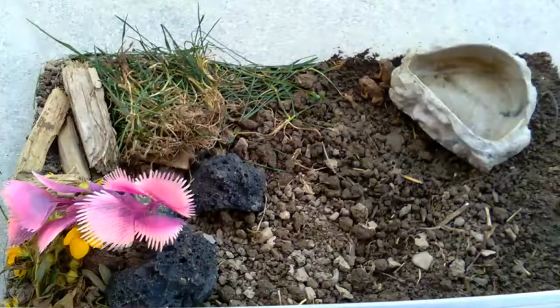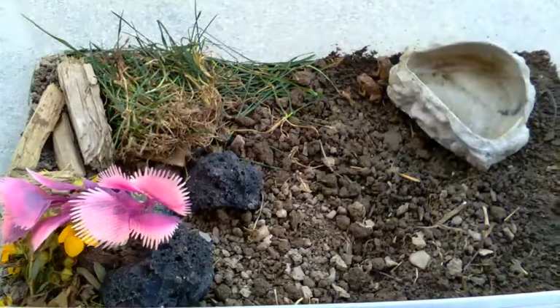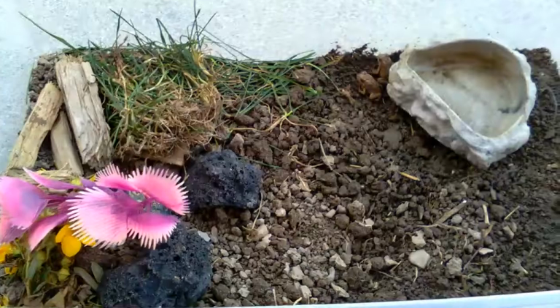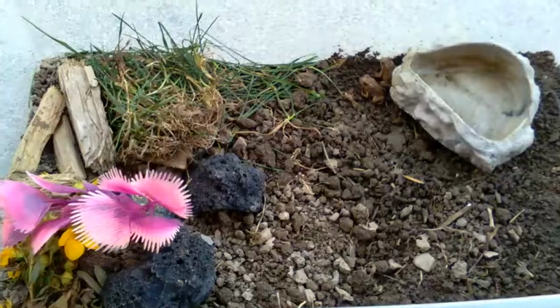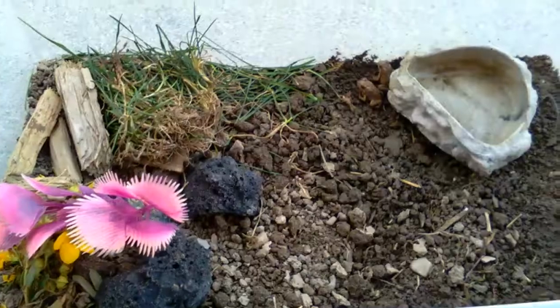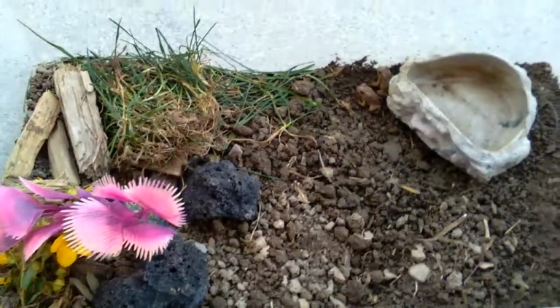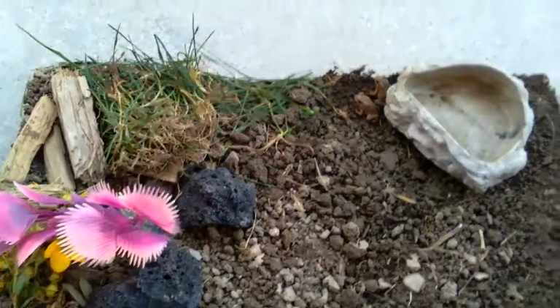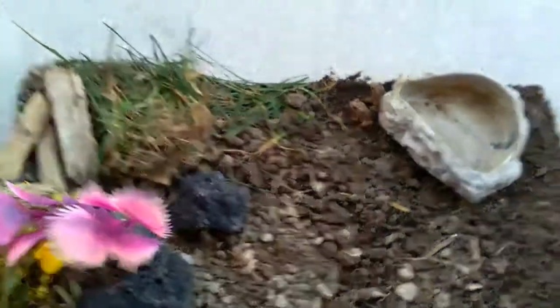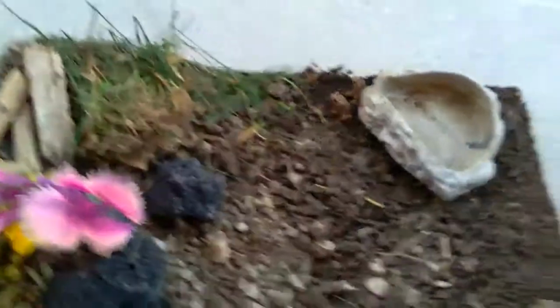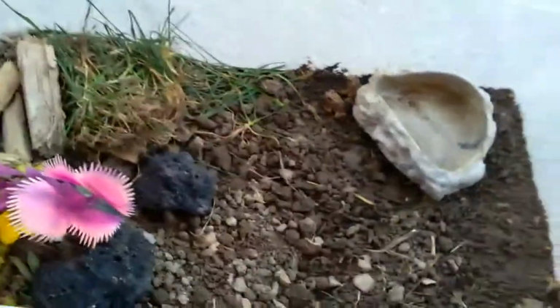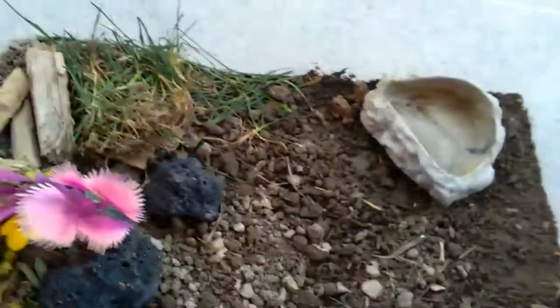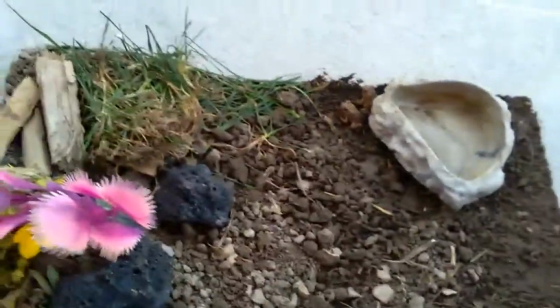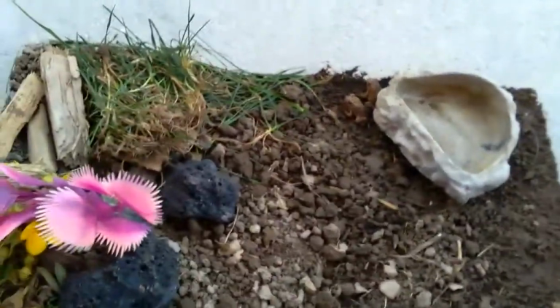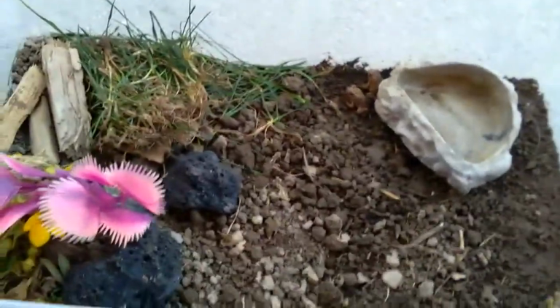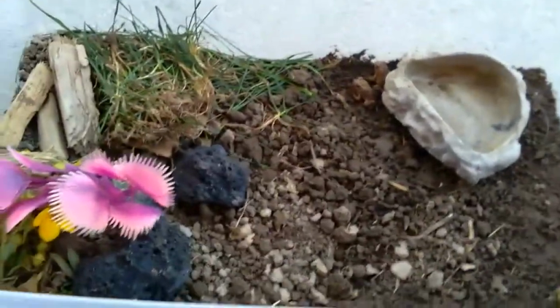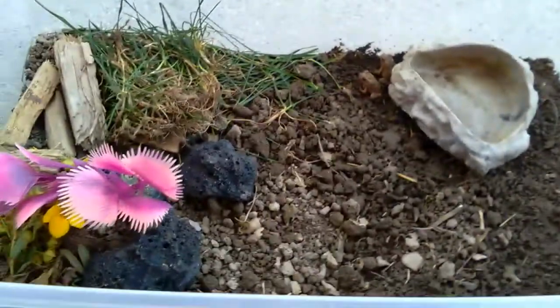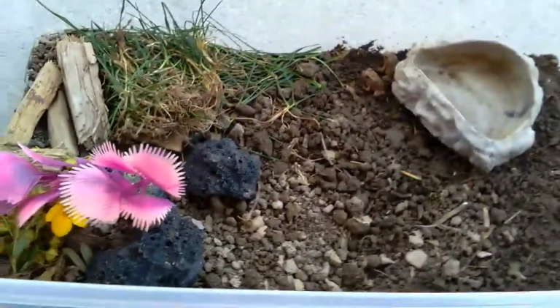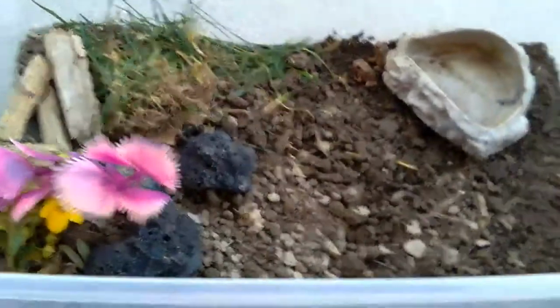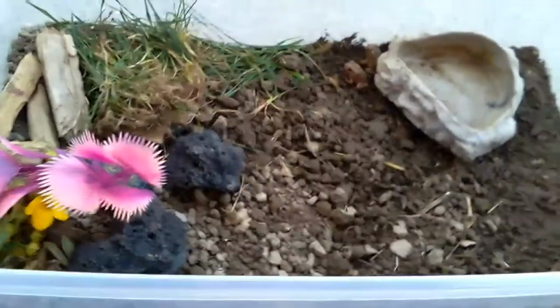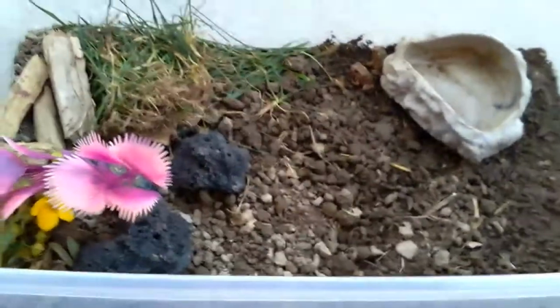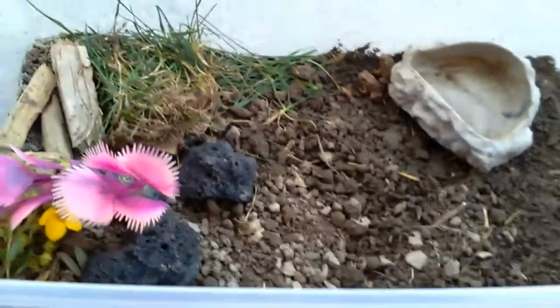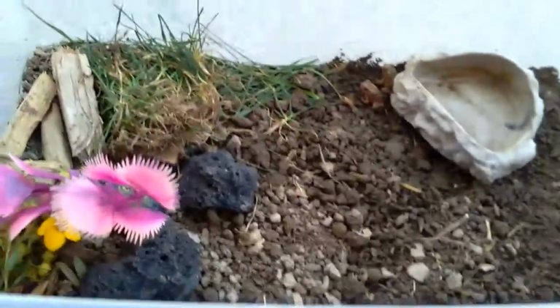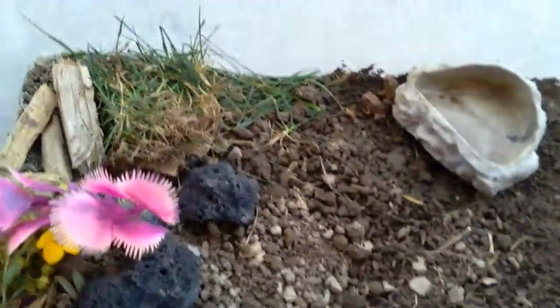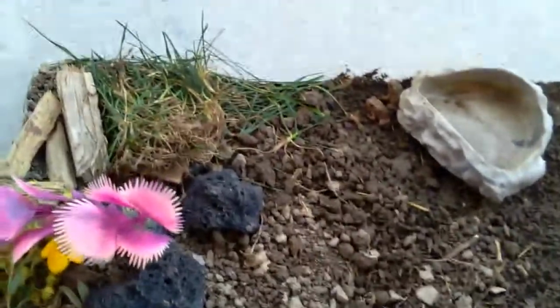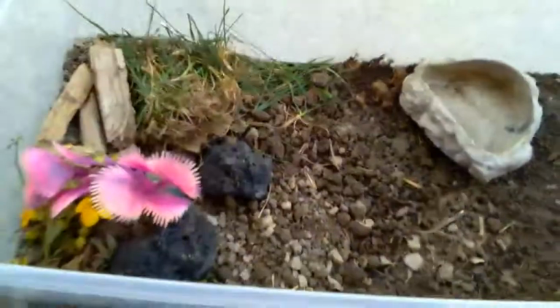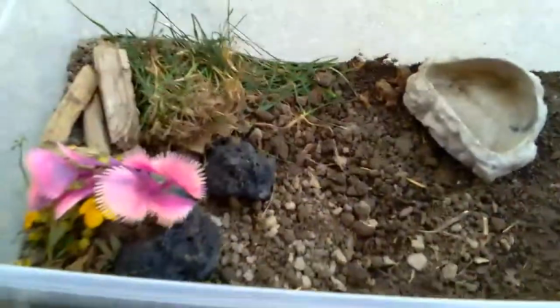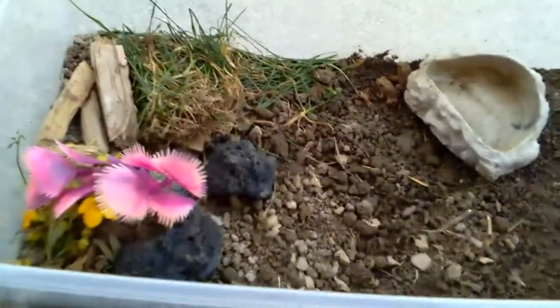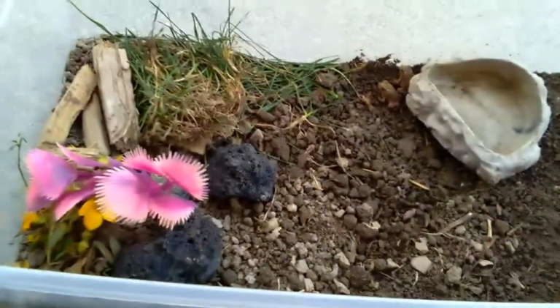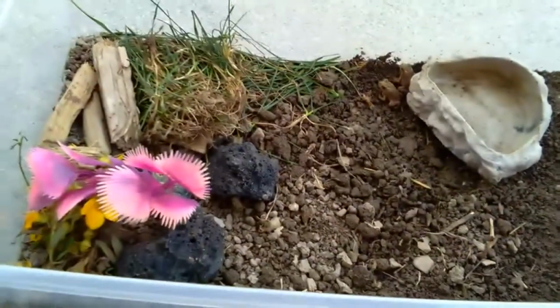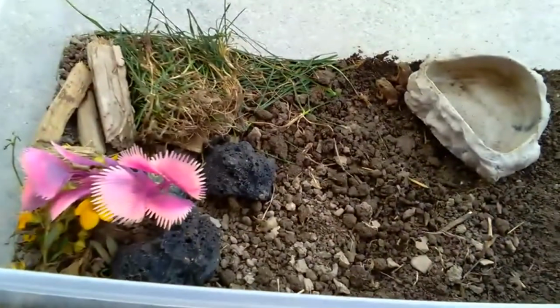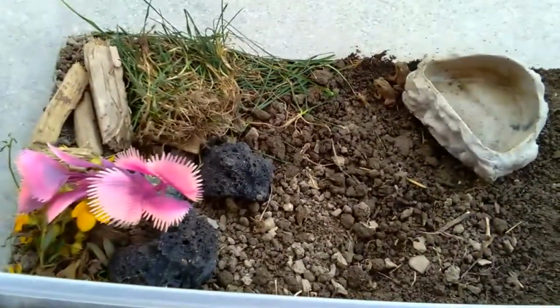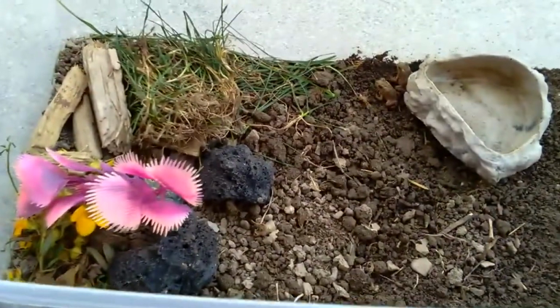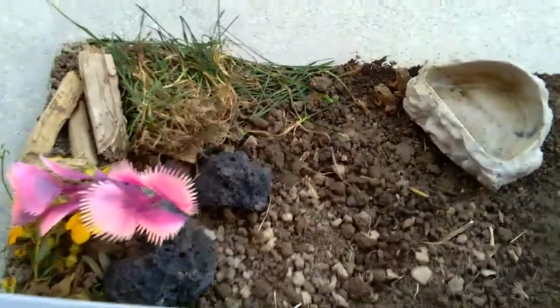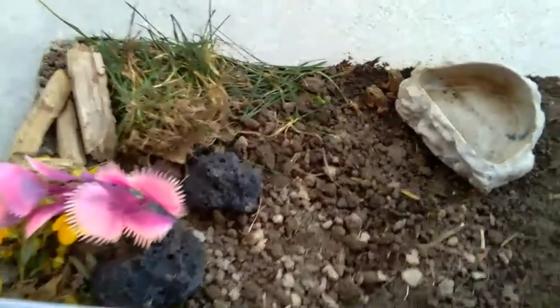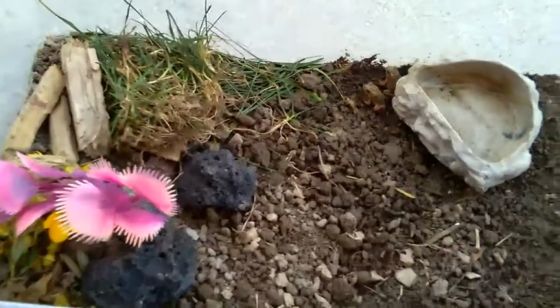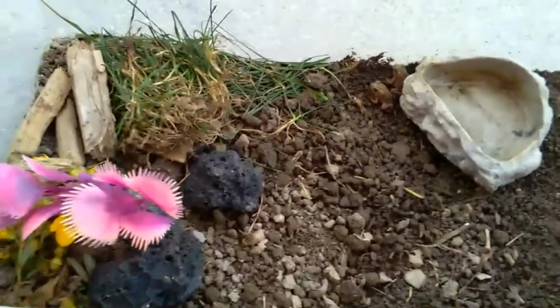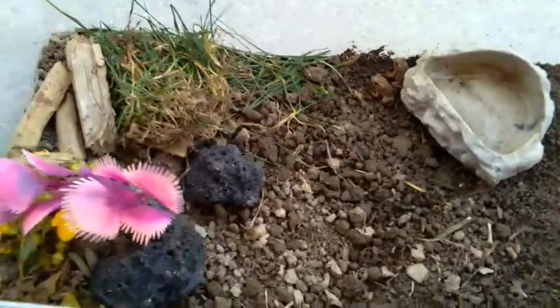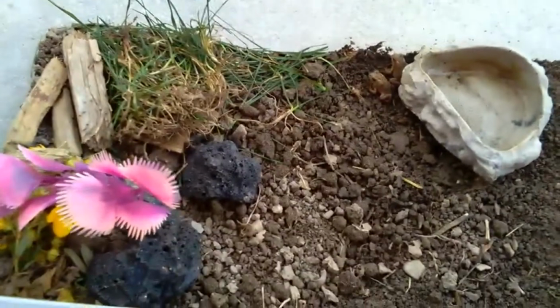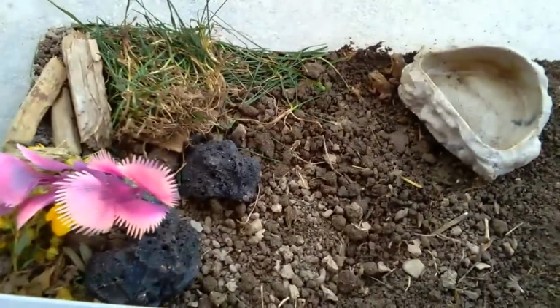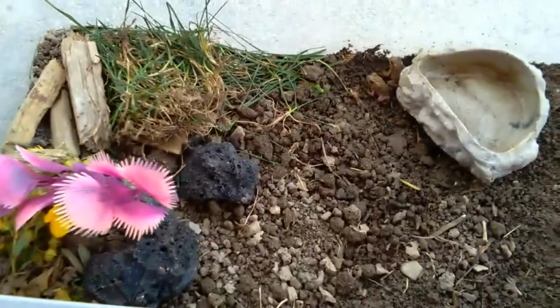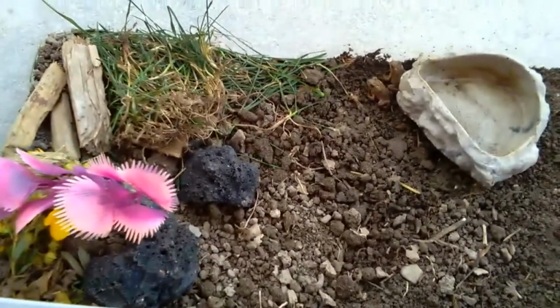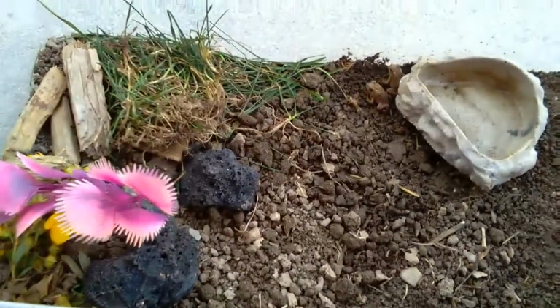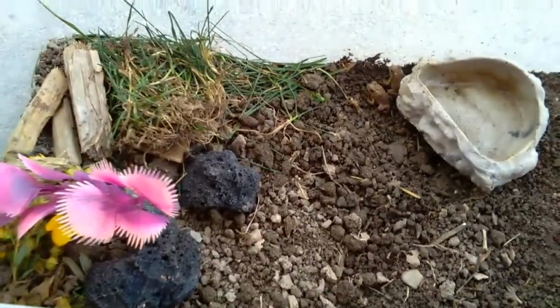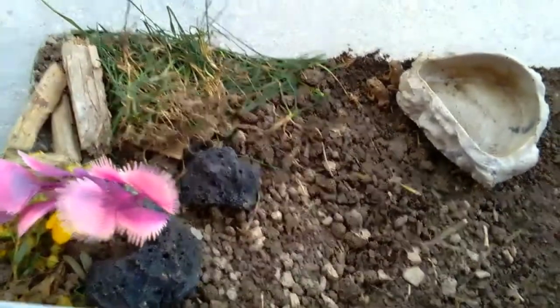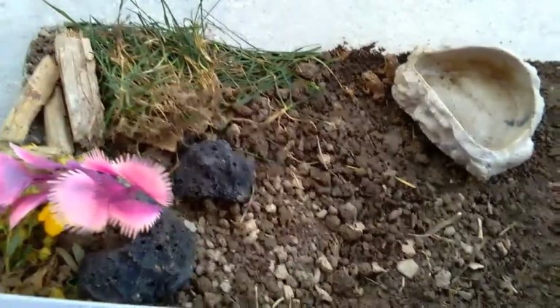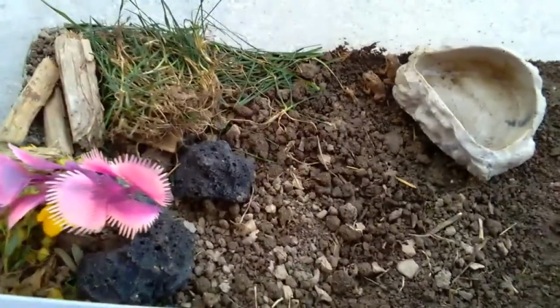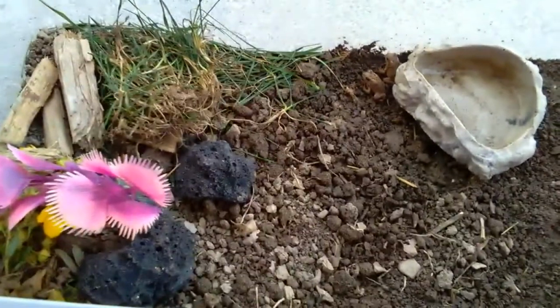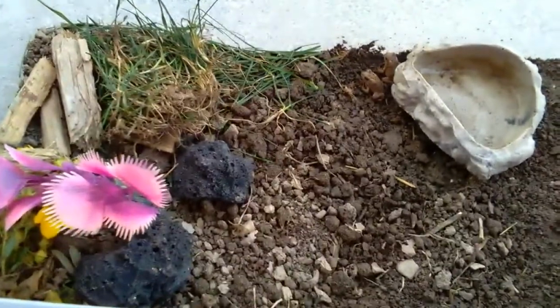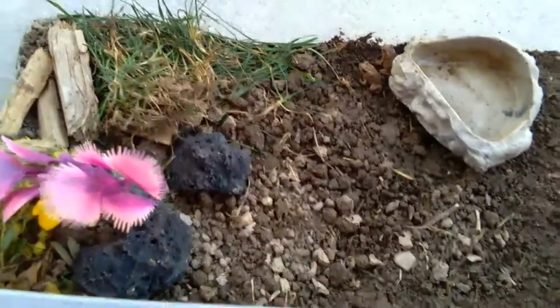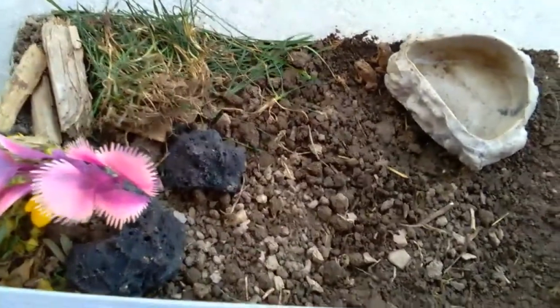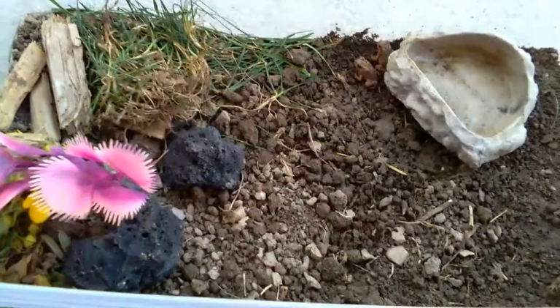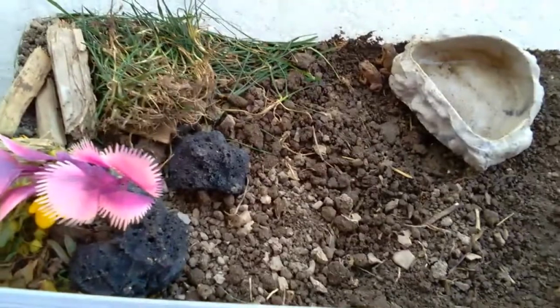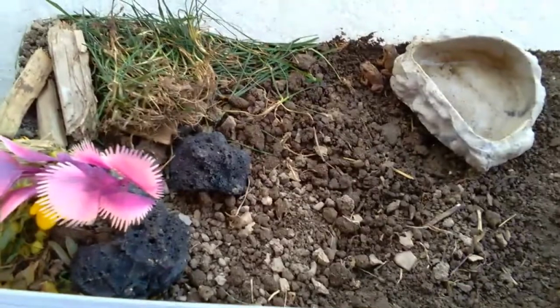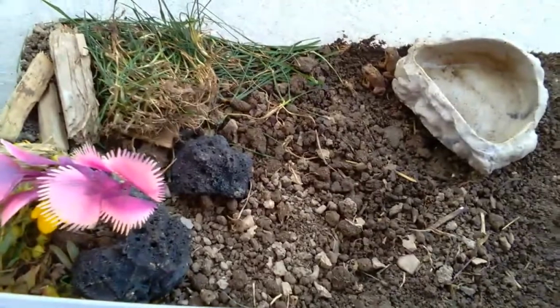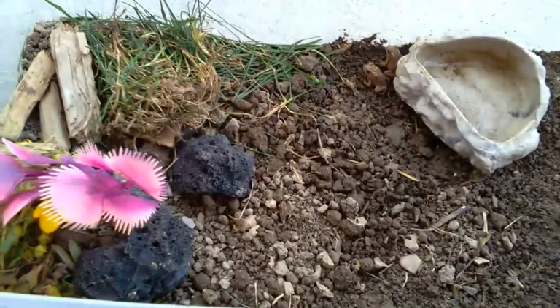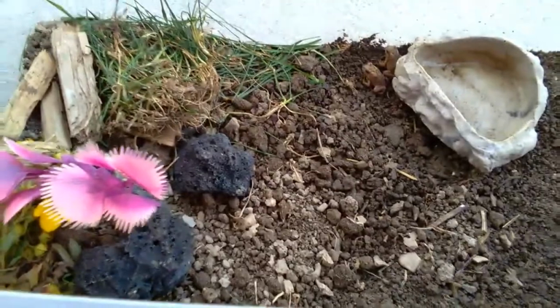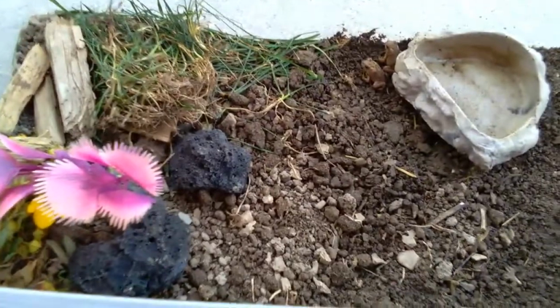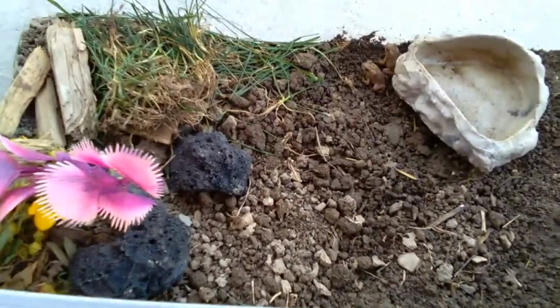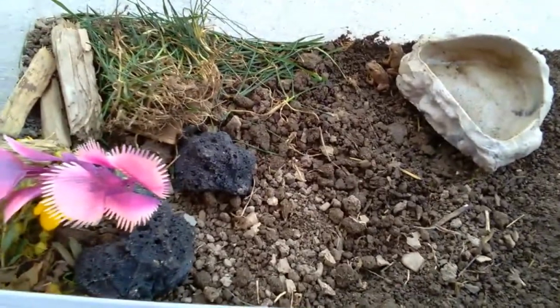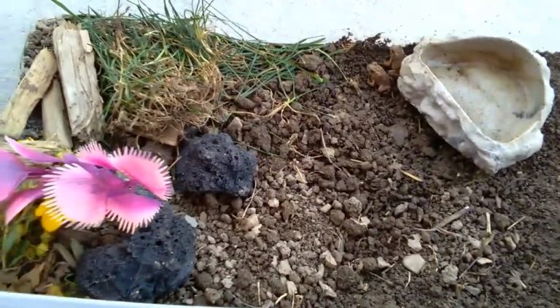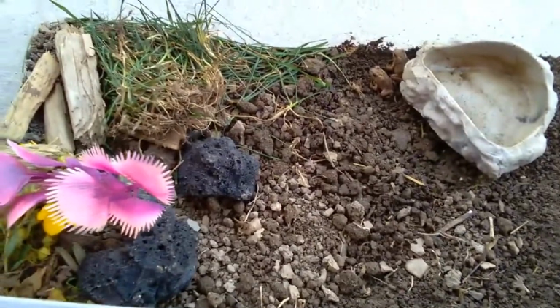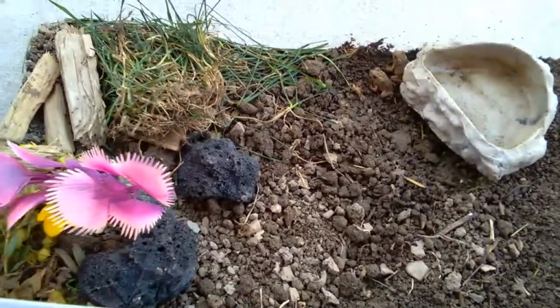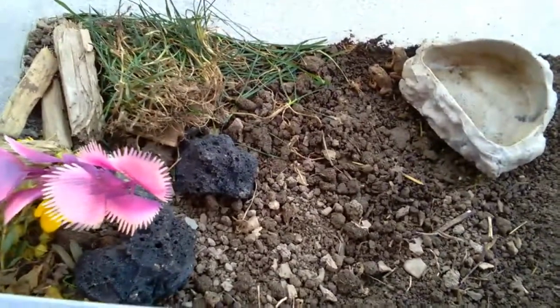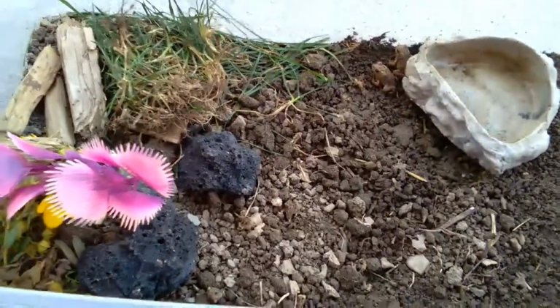Hey guys, welcome back to Toys and Fun. Today we're going to be showing you how to catch and take care of toads.